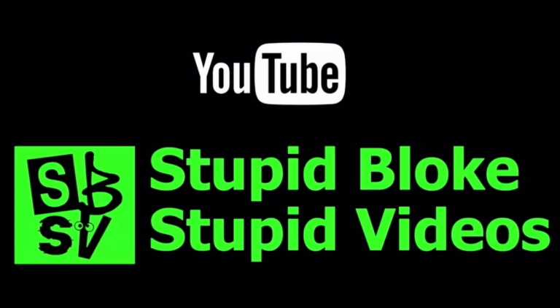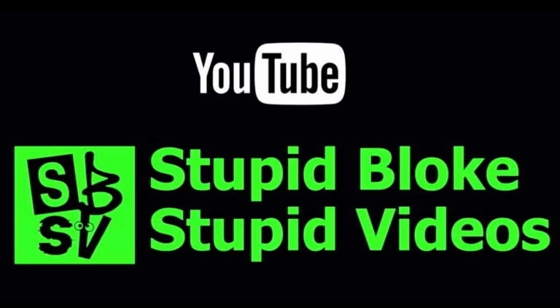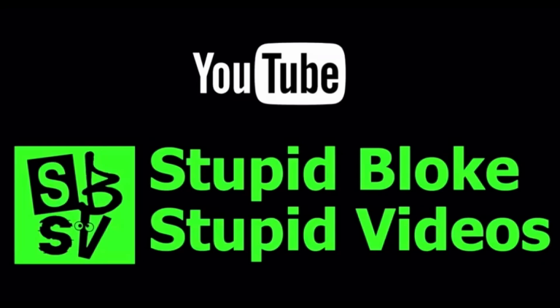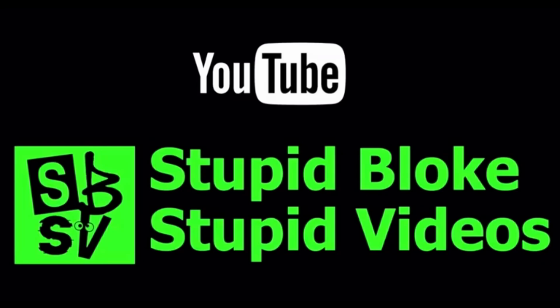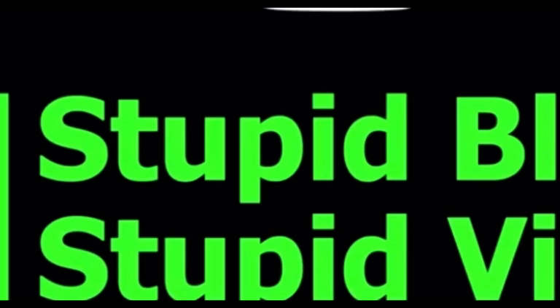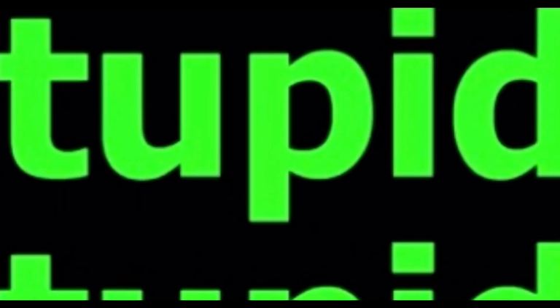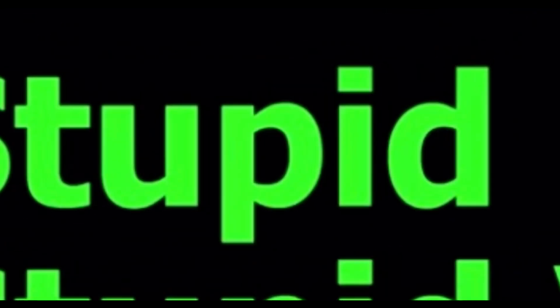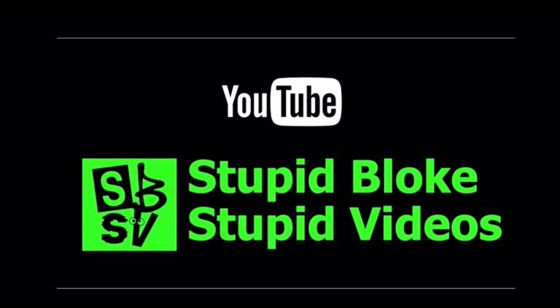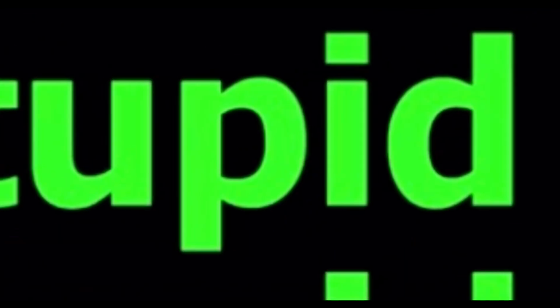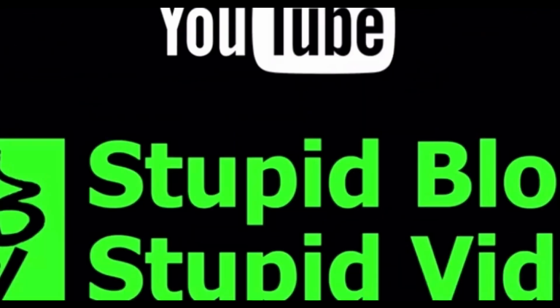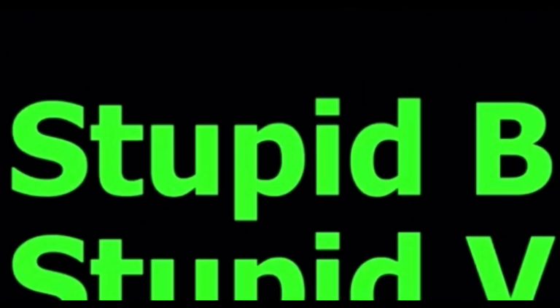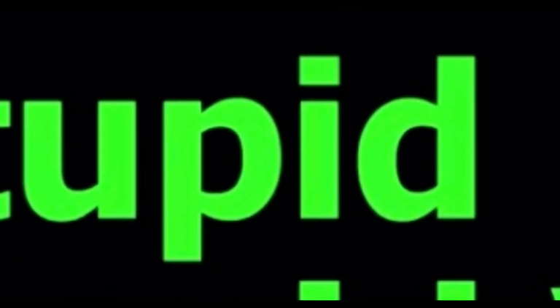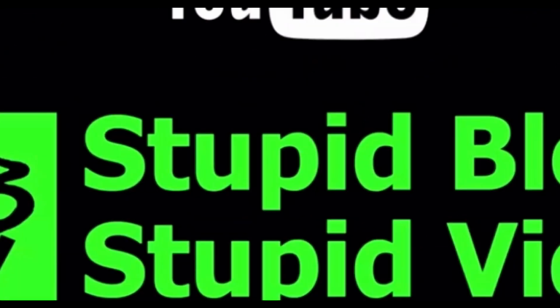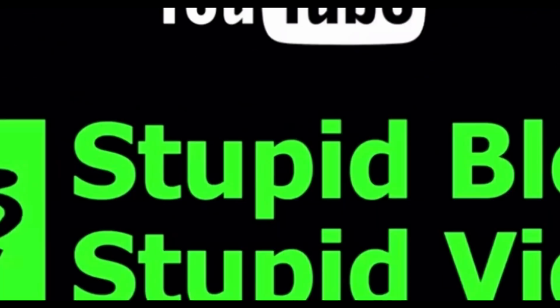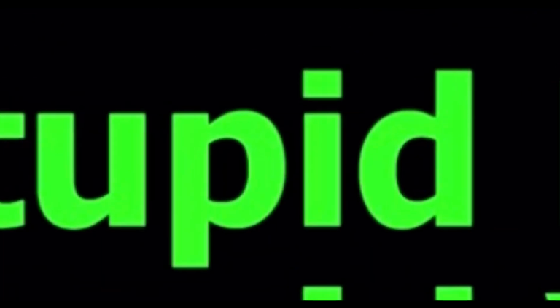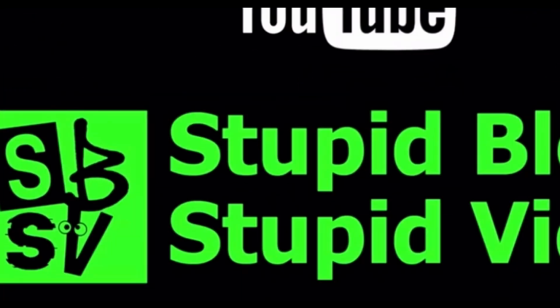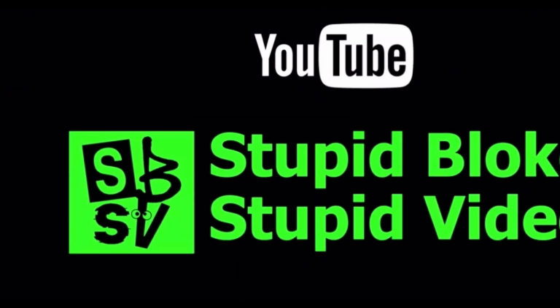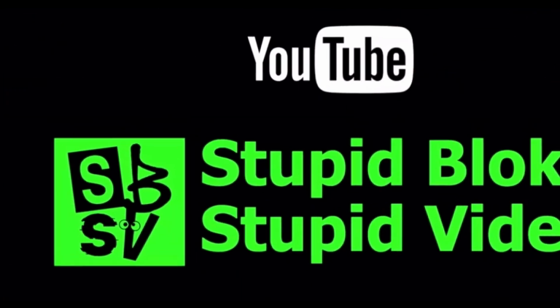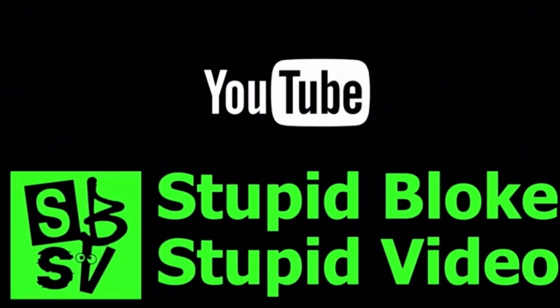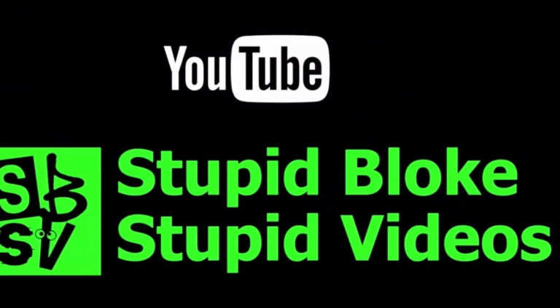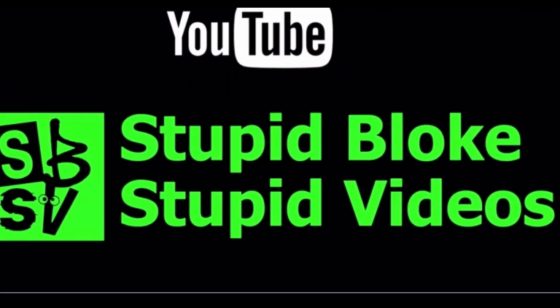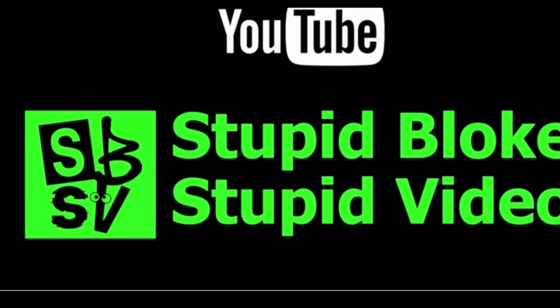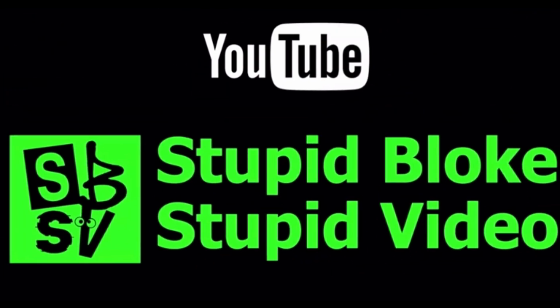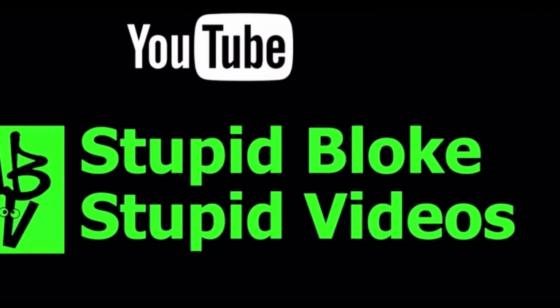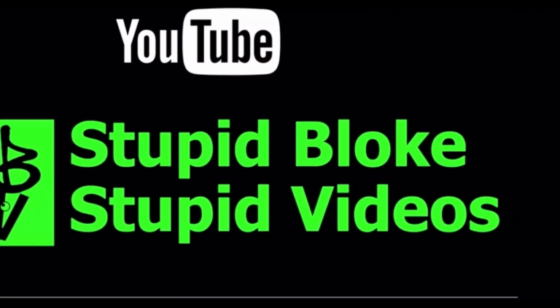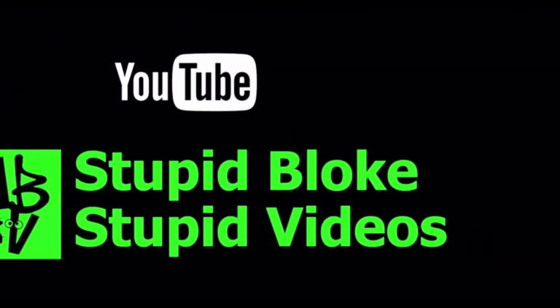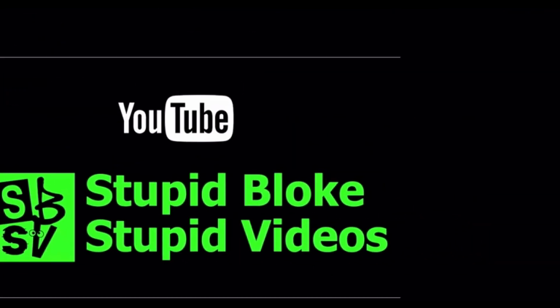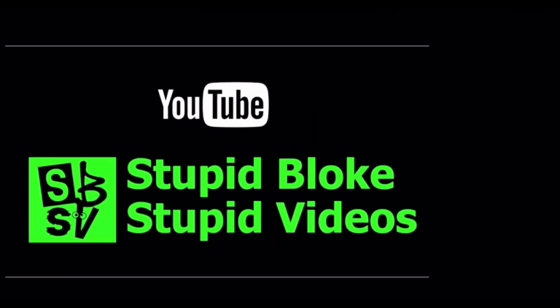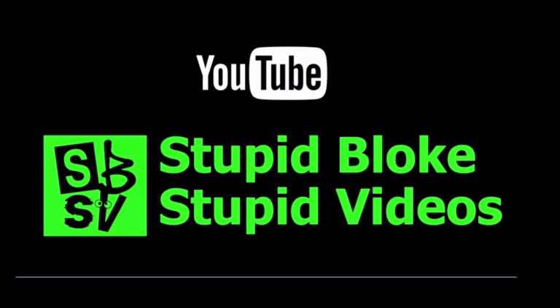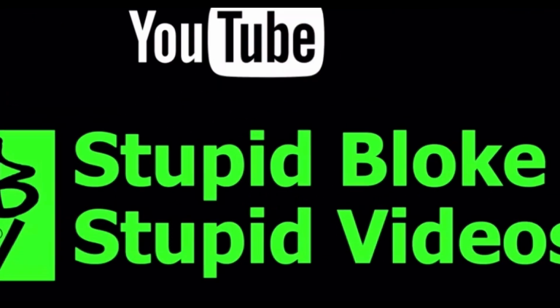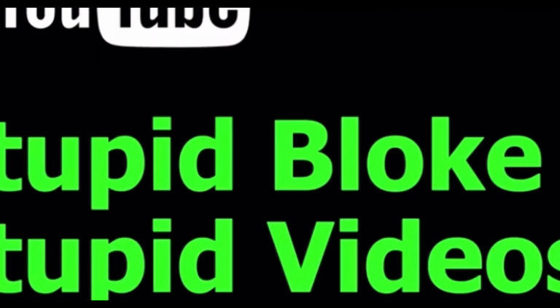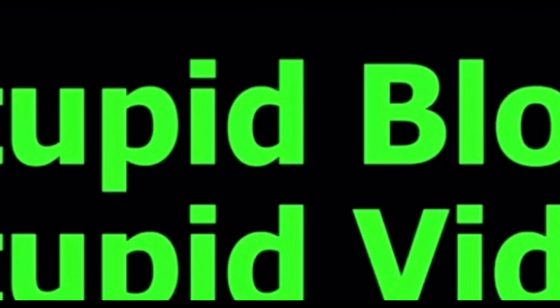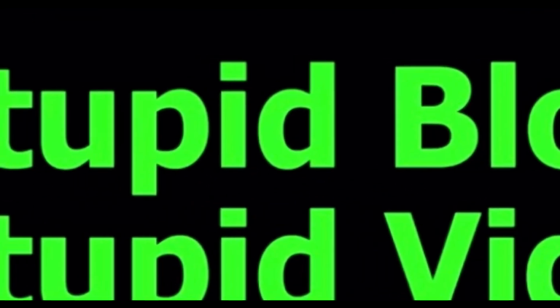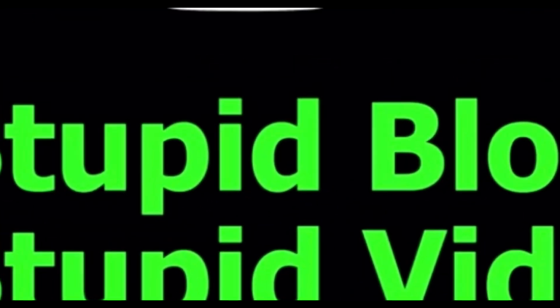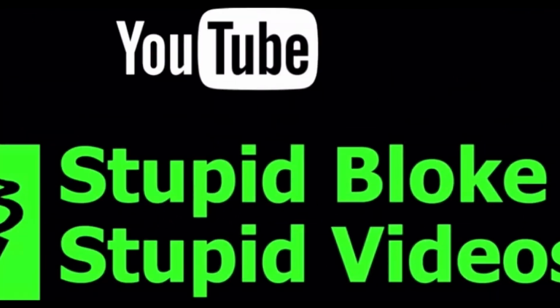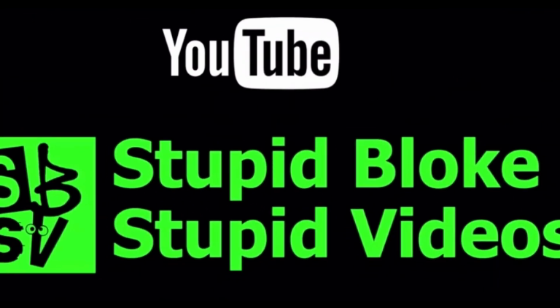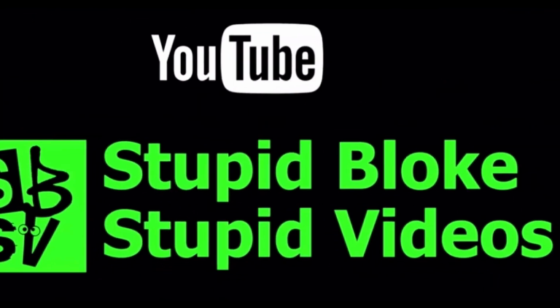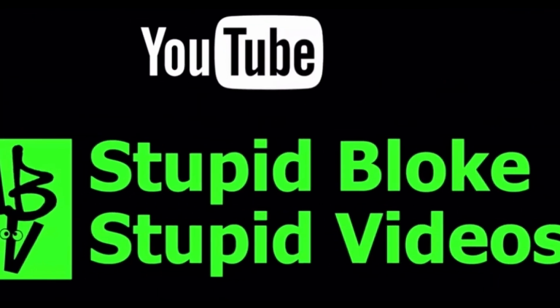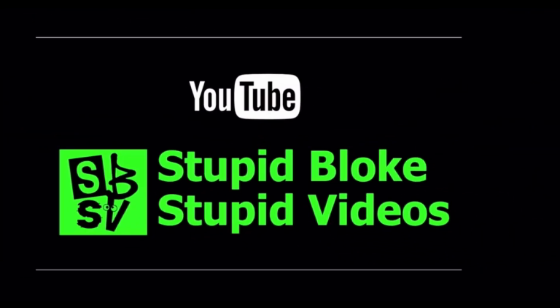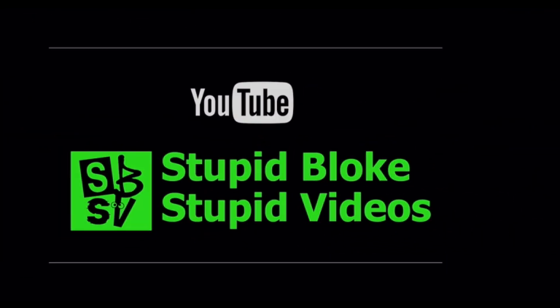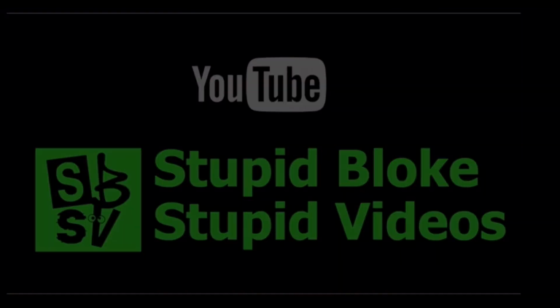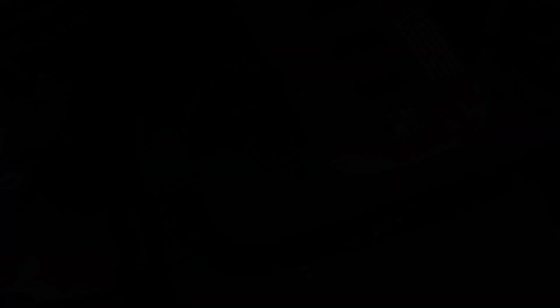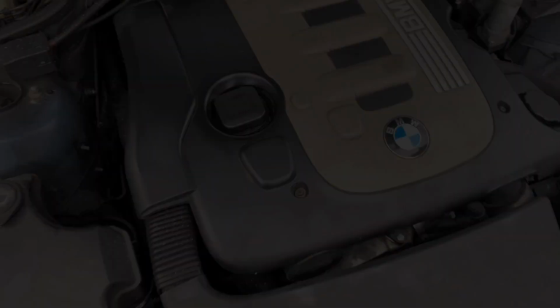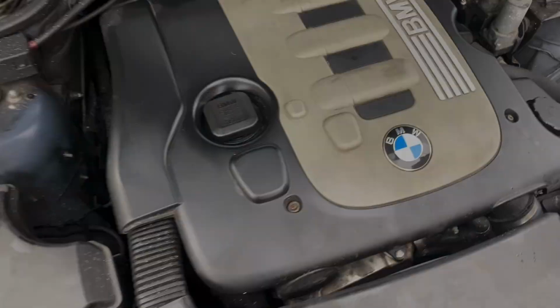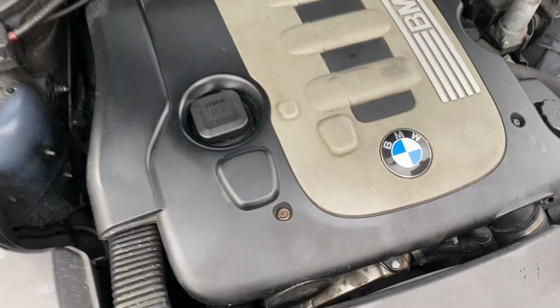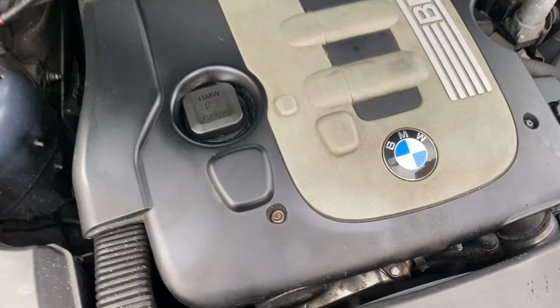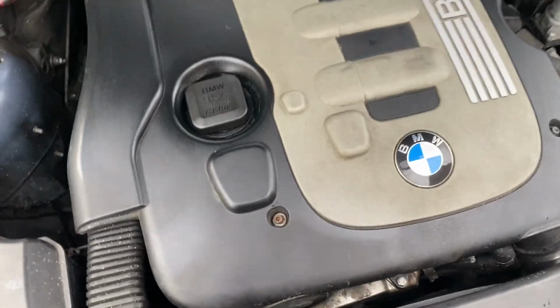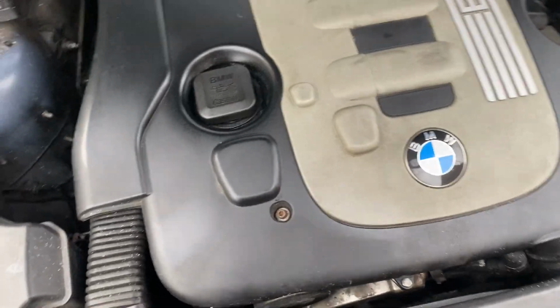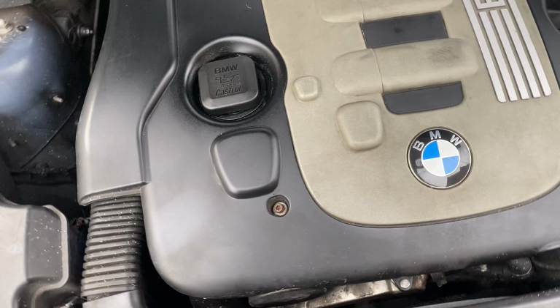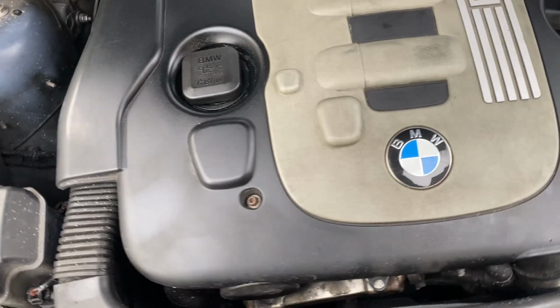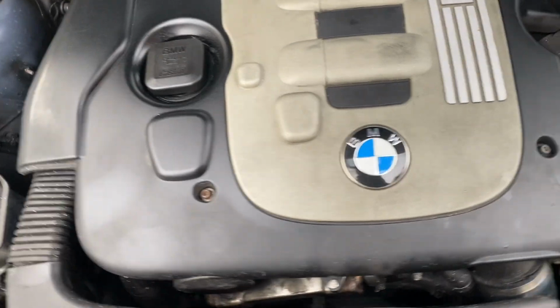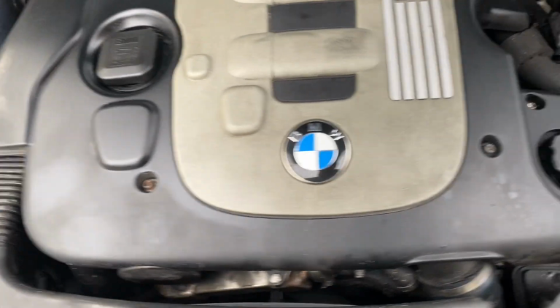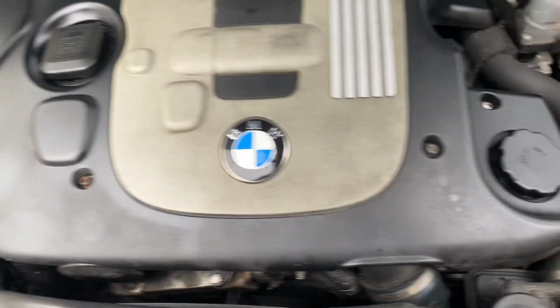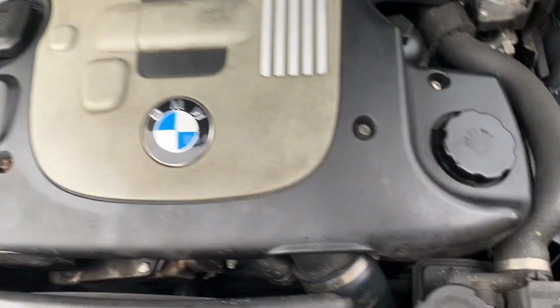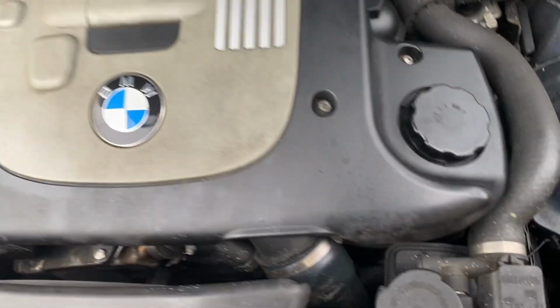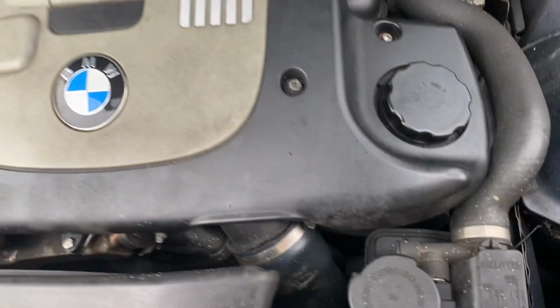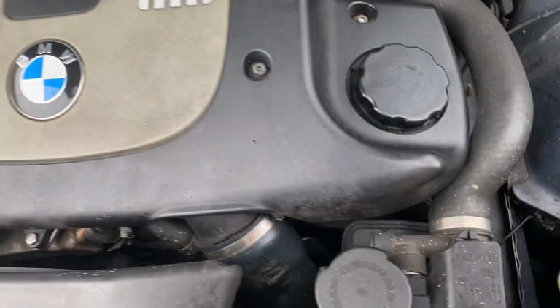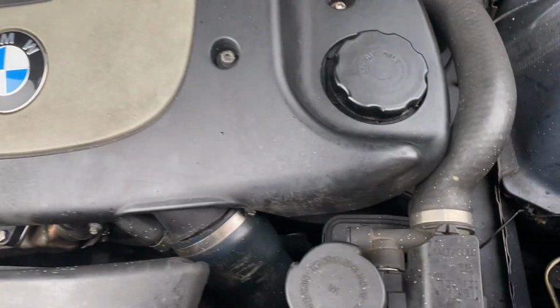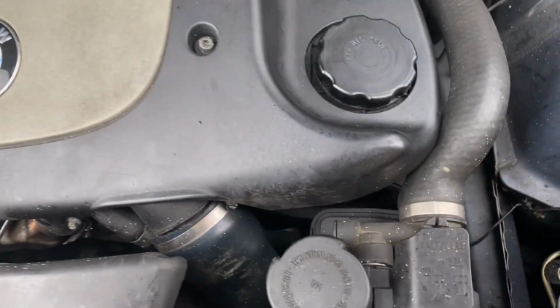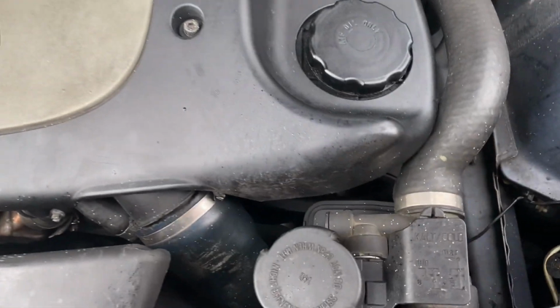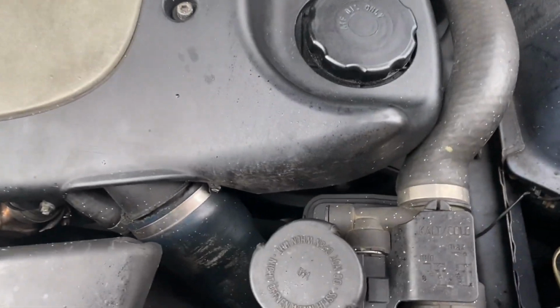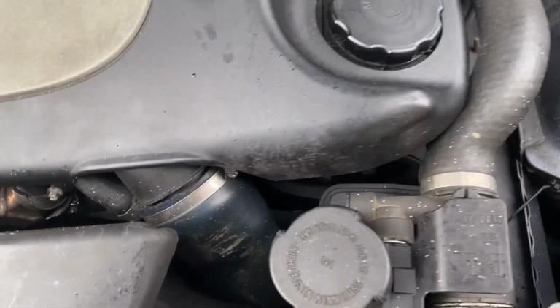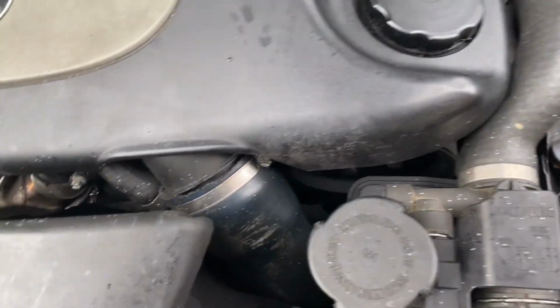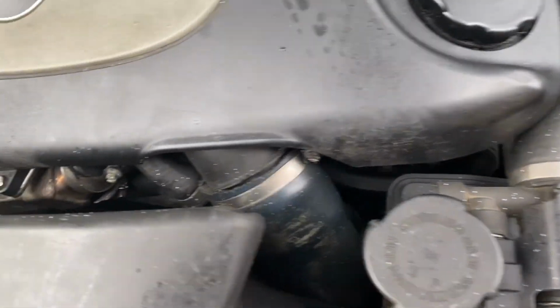BMW, I'm looking in your eye, I wish you were looking in my eye. Hiya, welcome back to the channel.